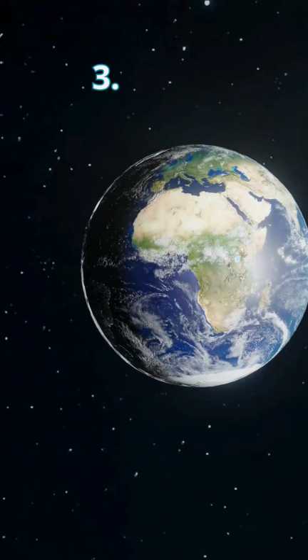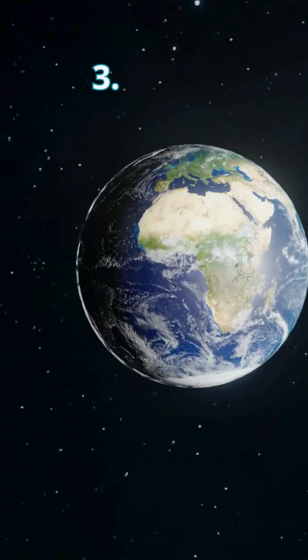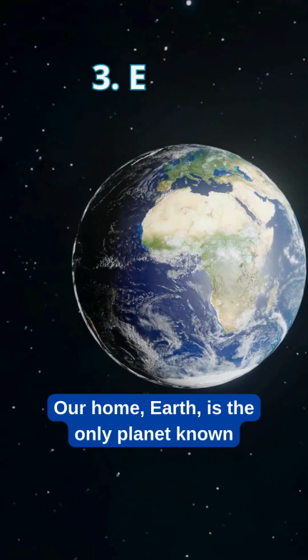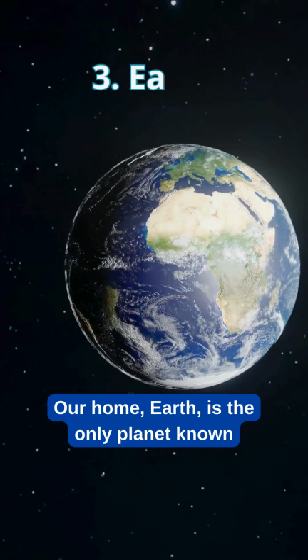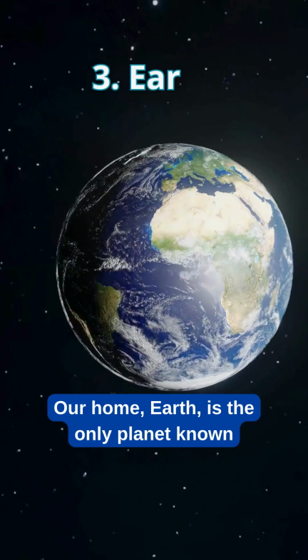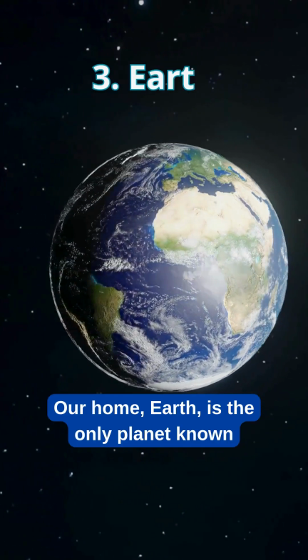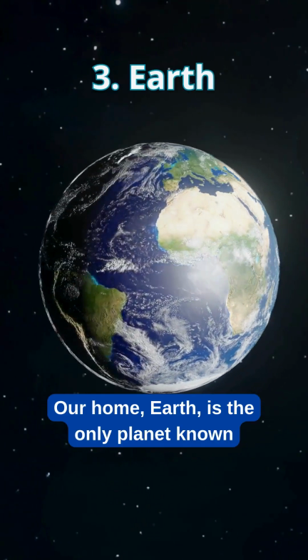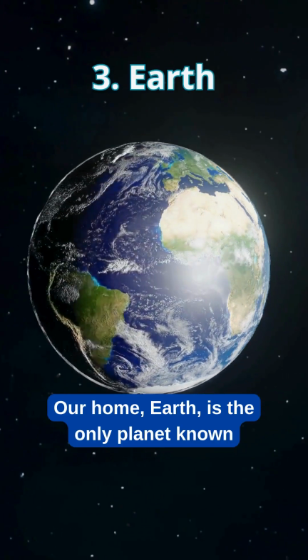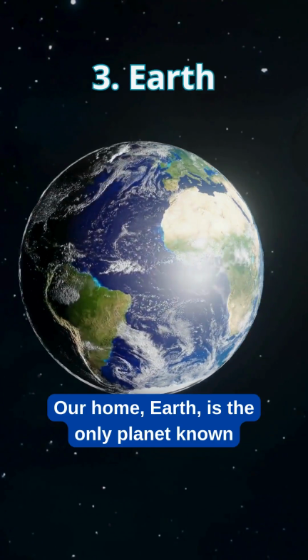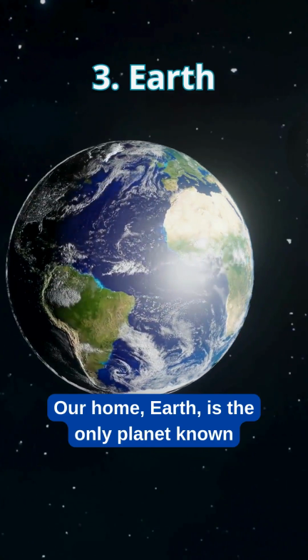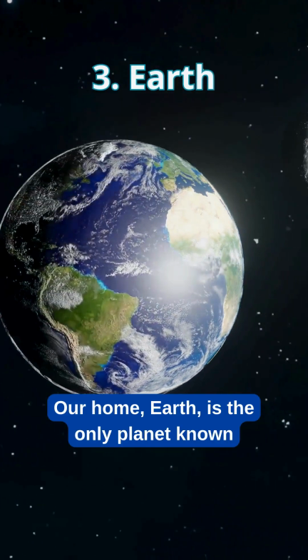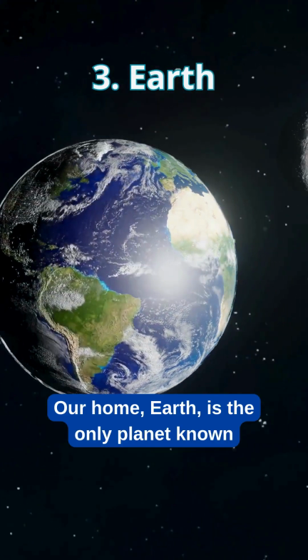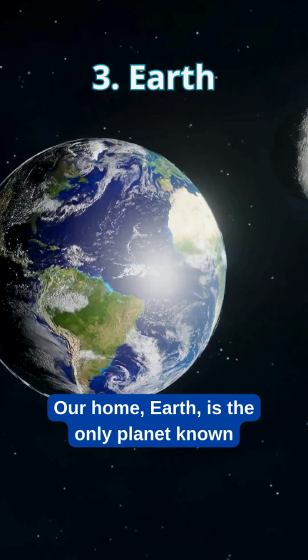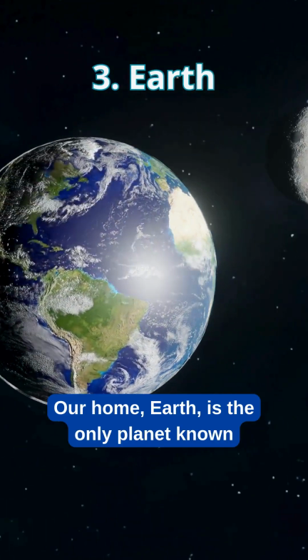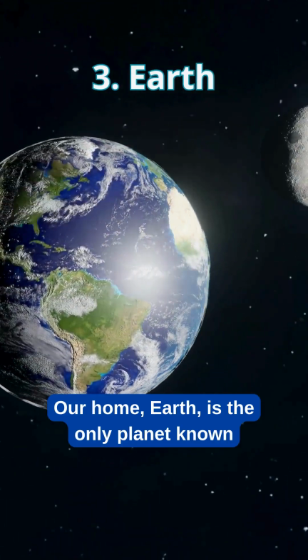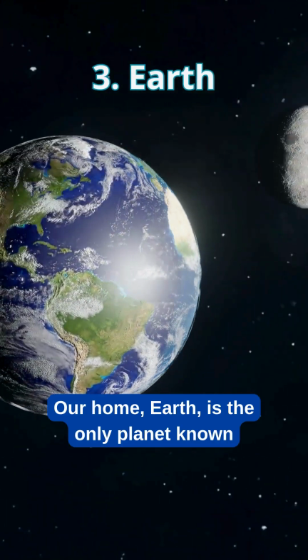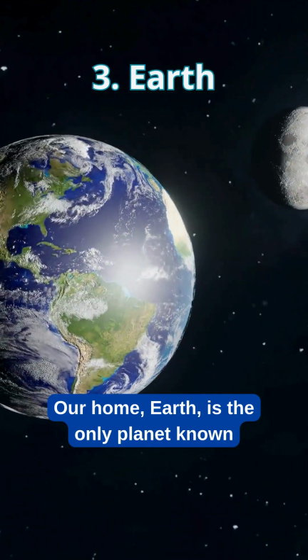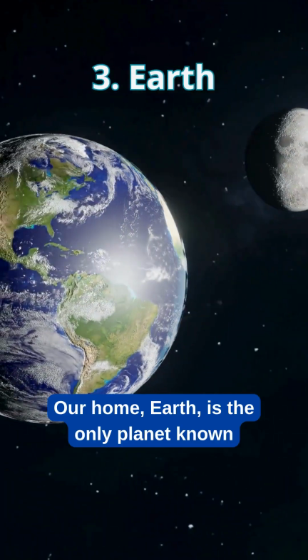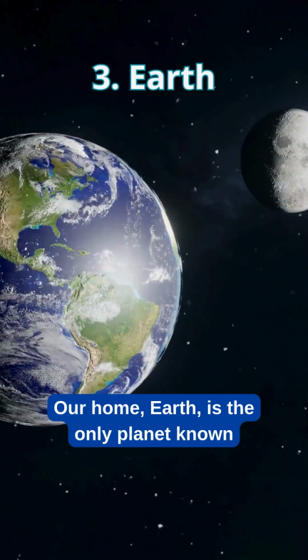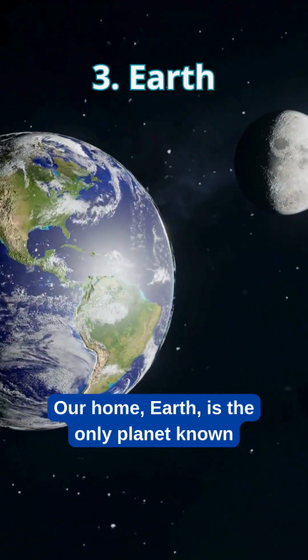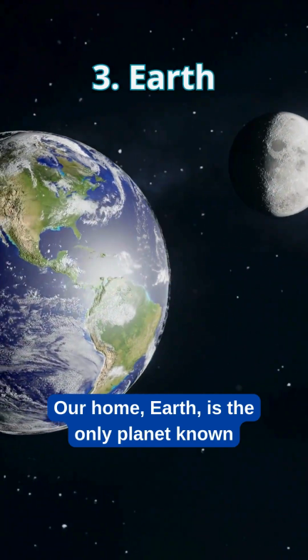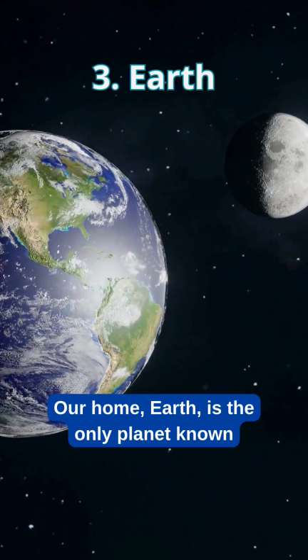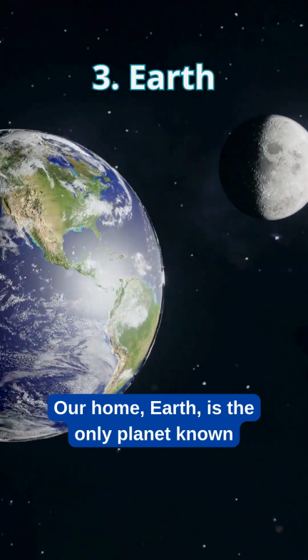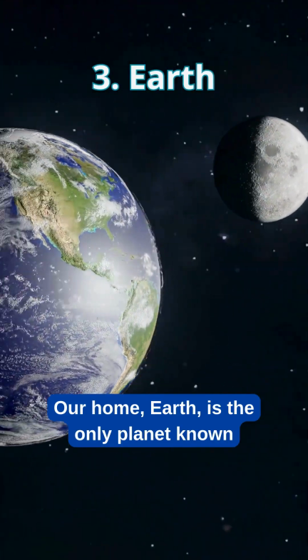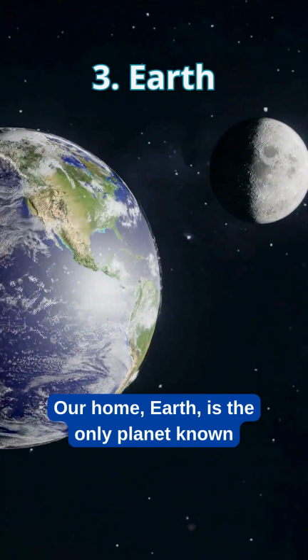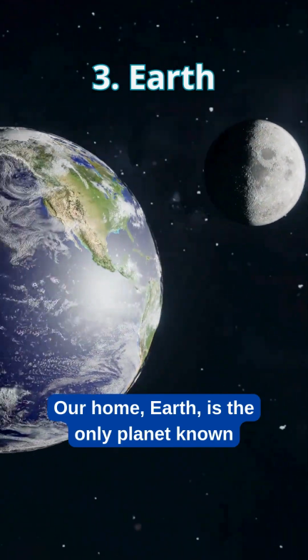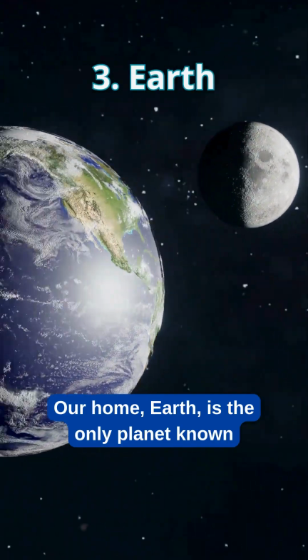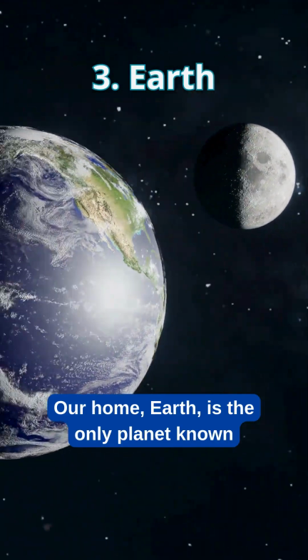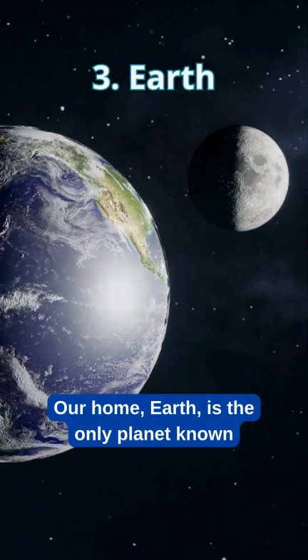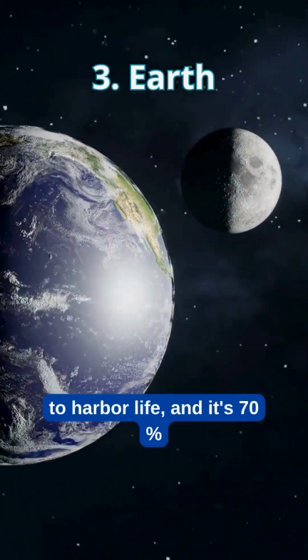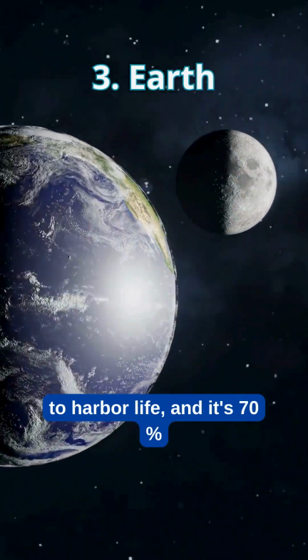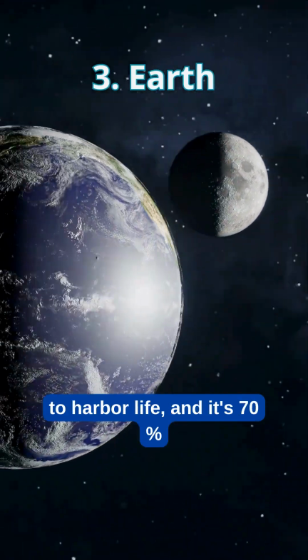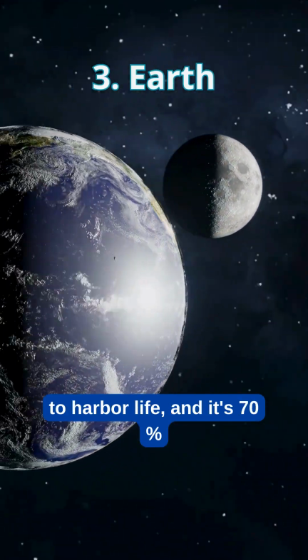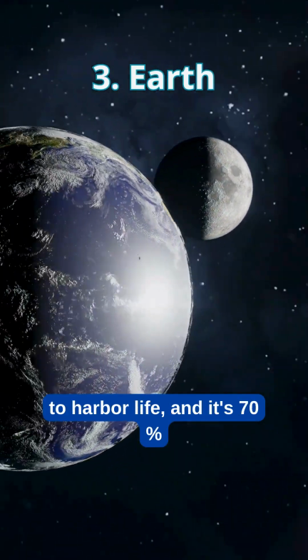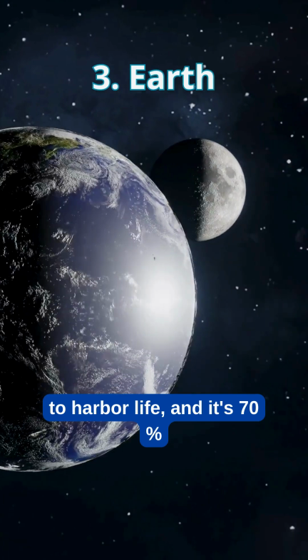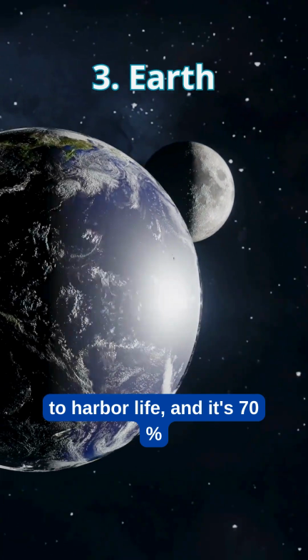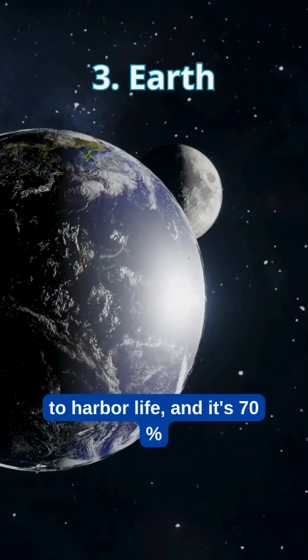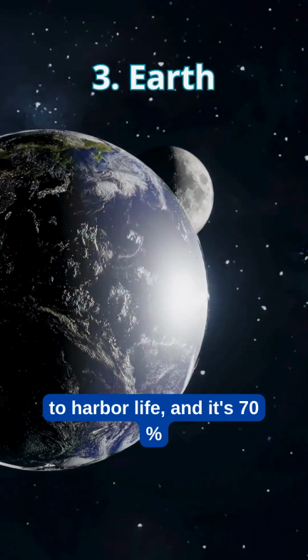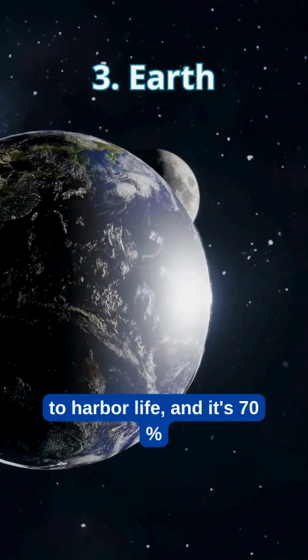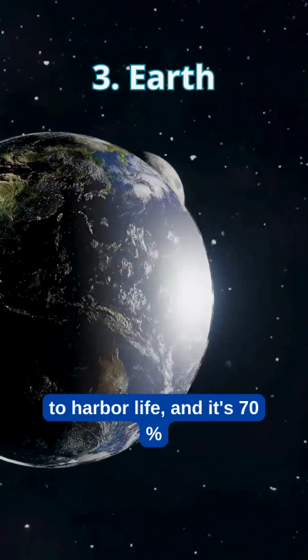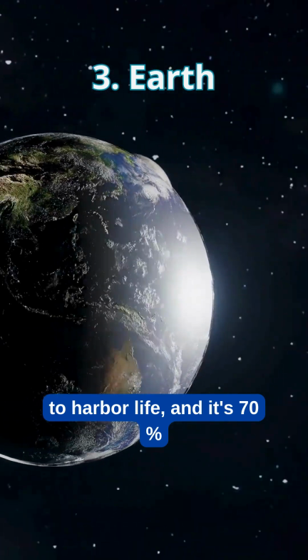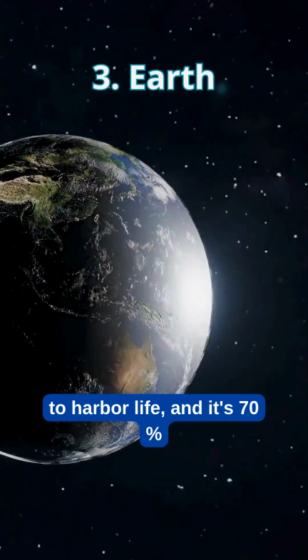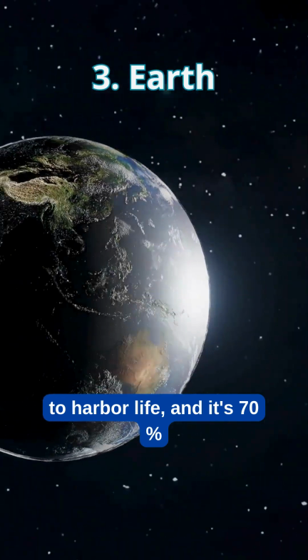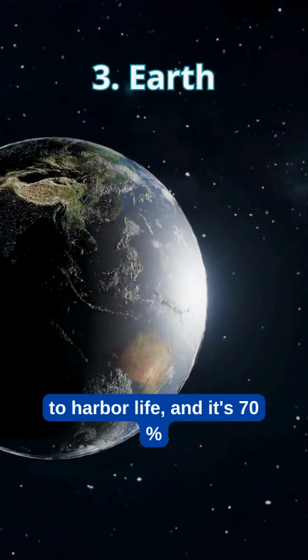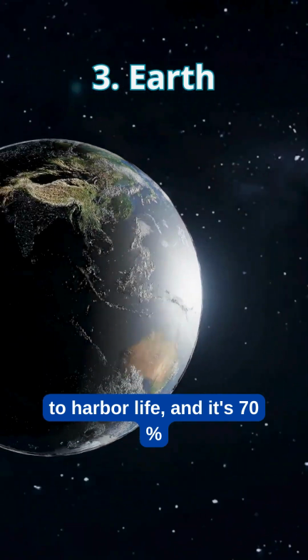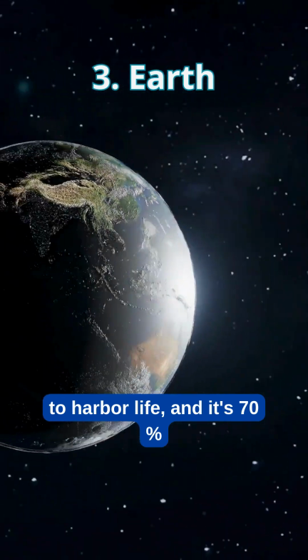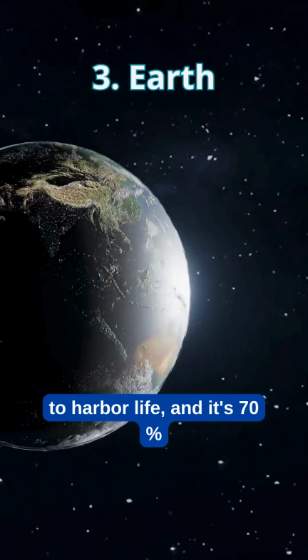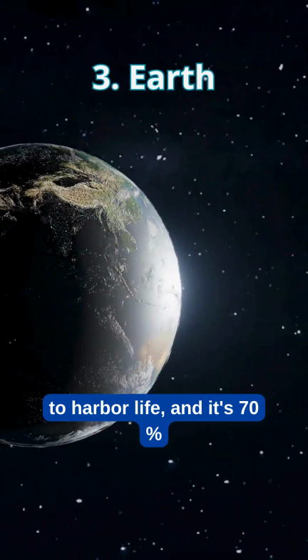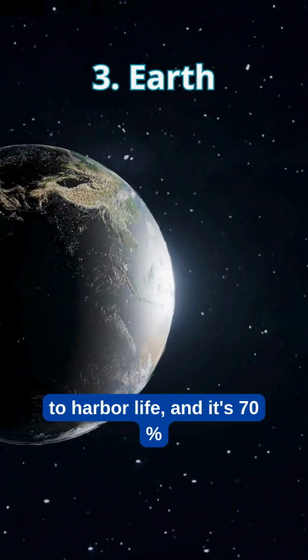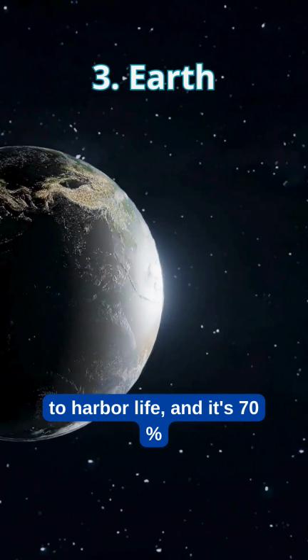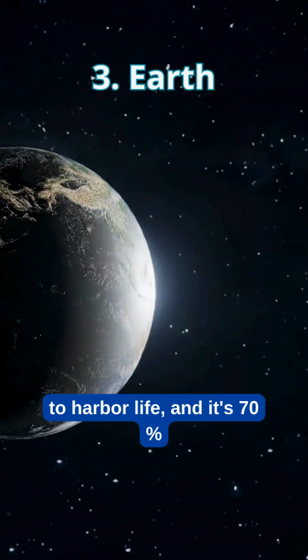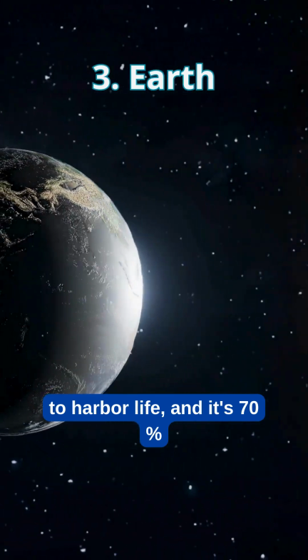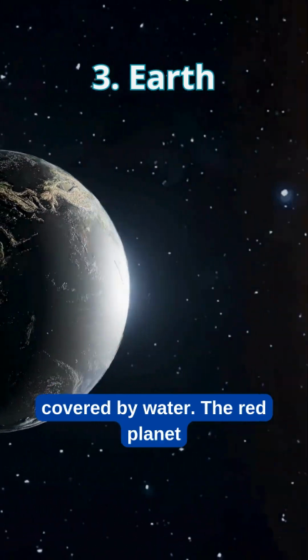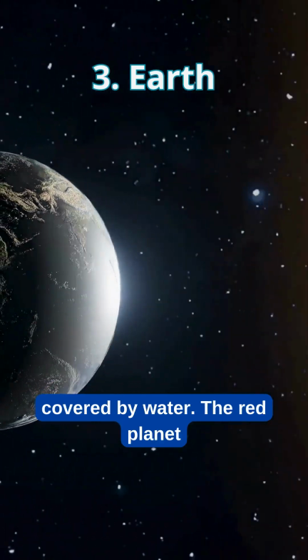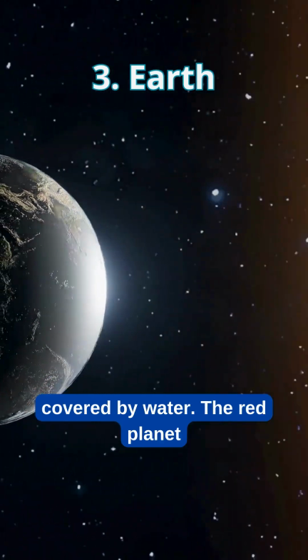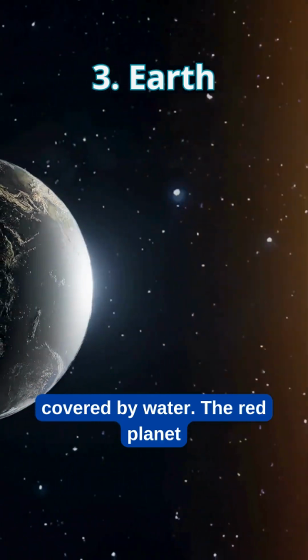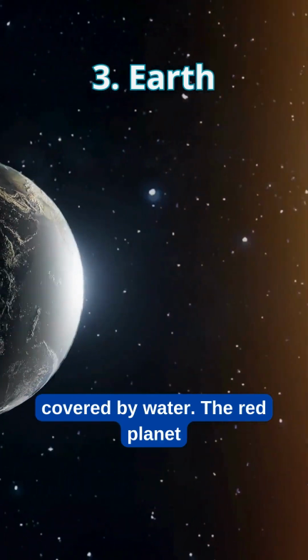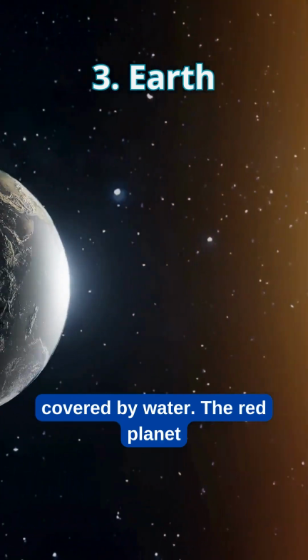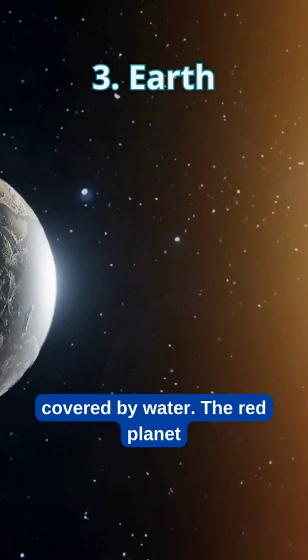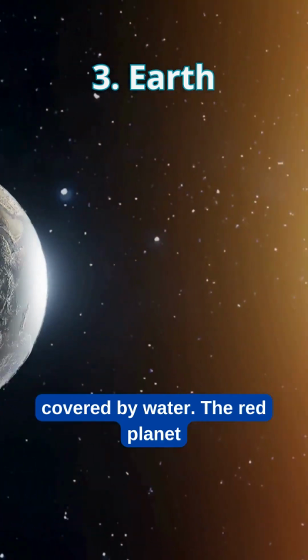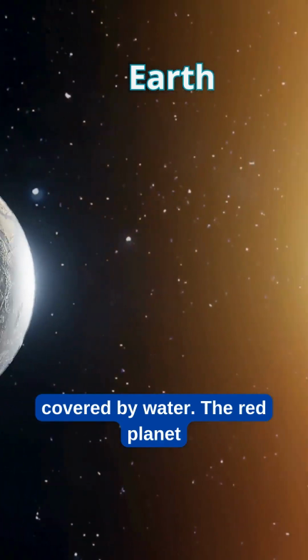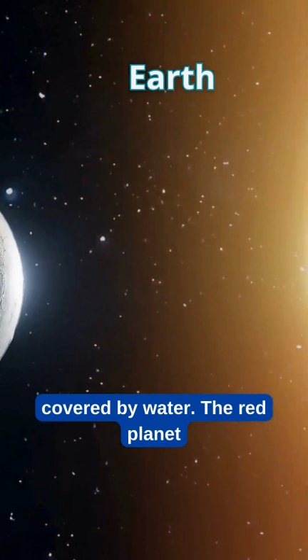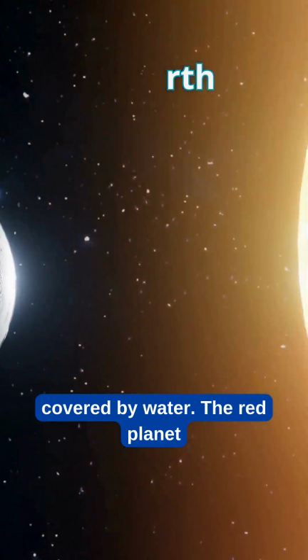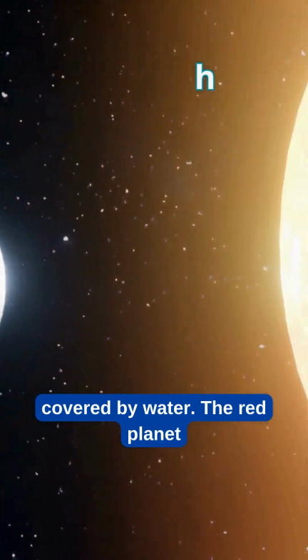Our home, Earth, is the only planet known to harbor life, and it's 70% covered by water.